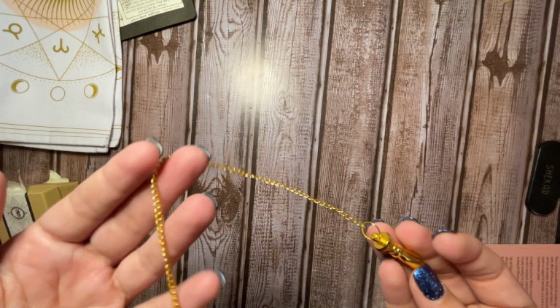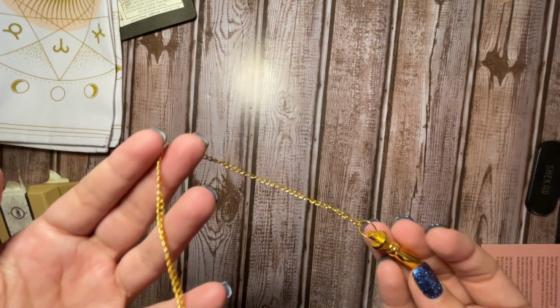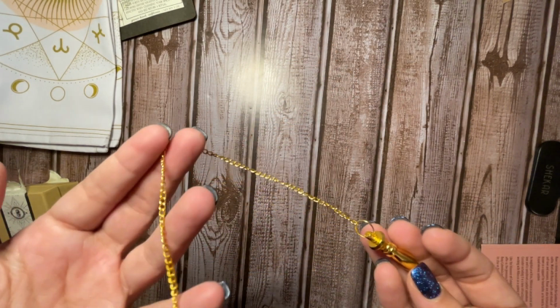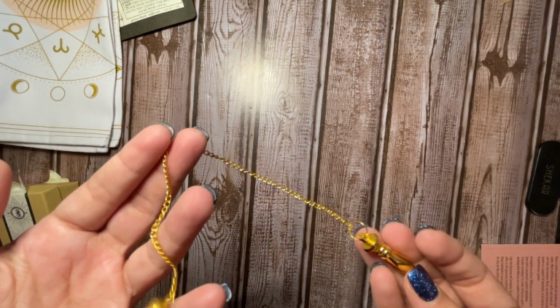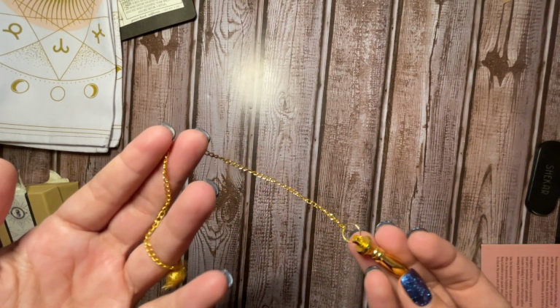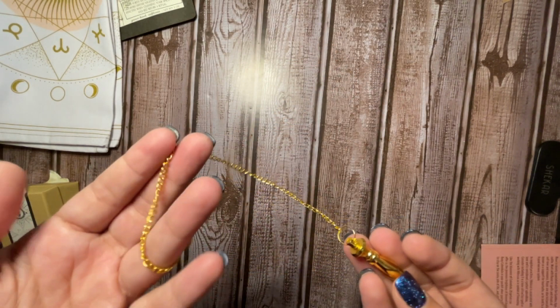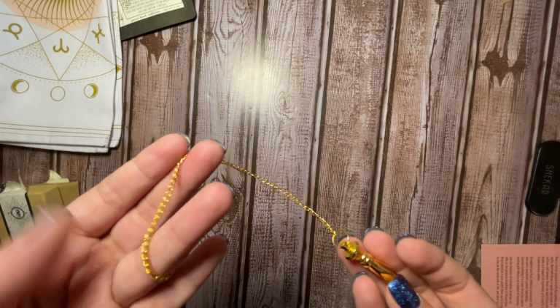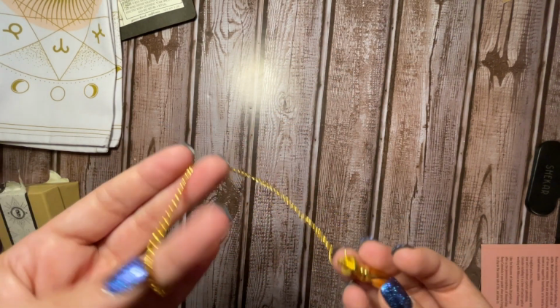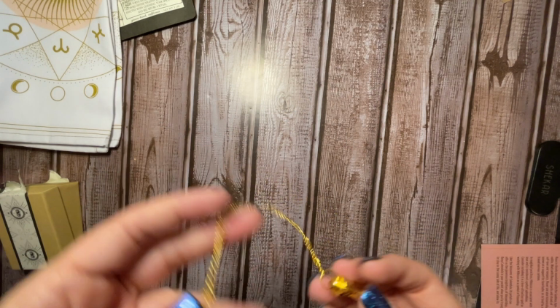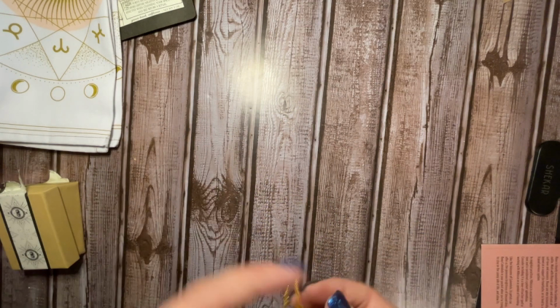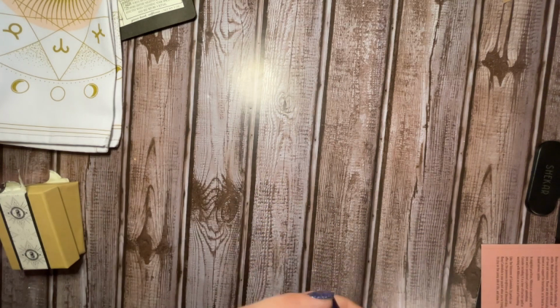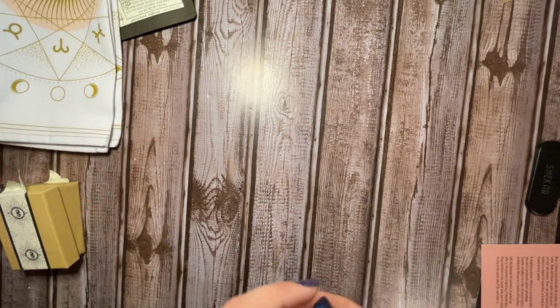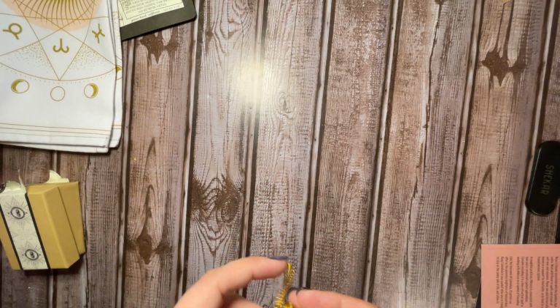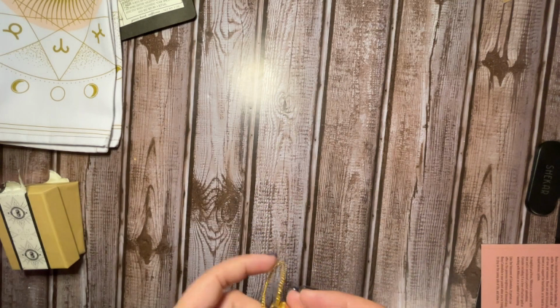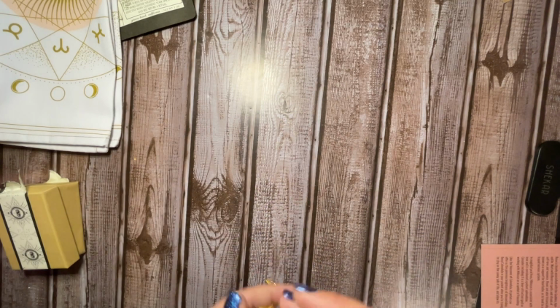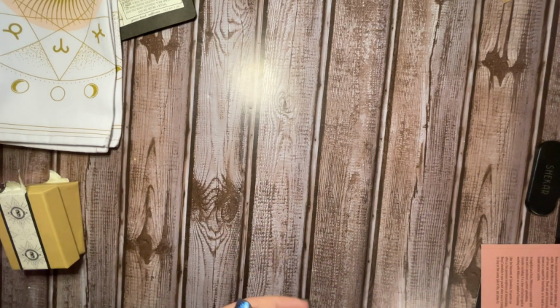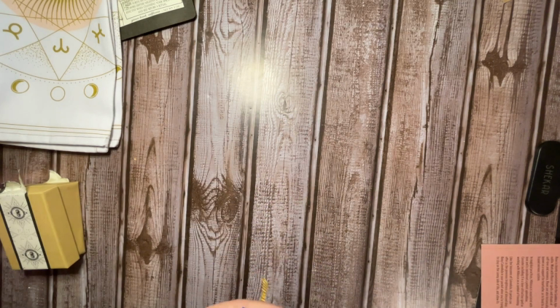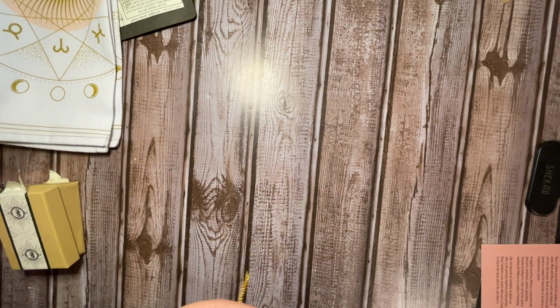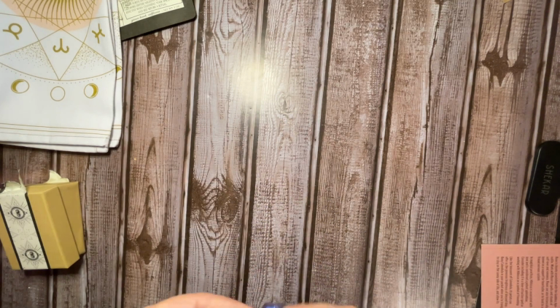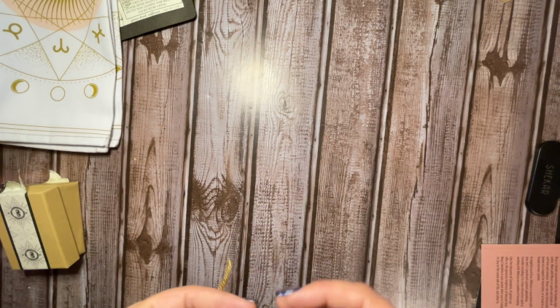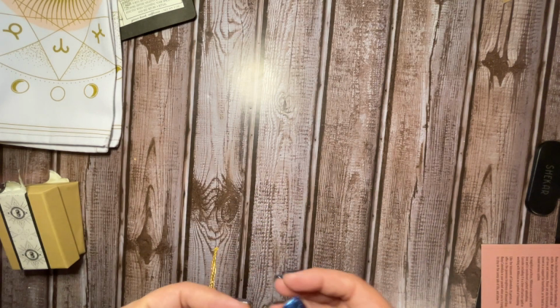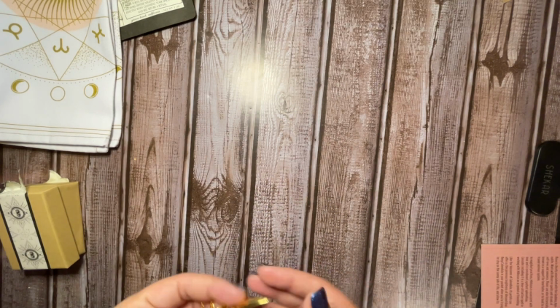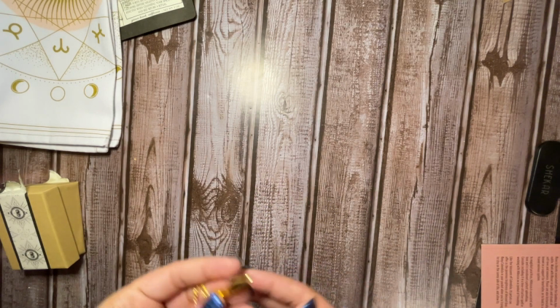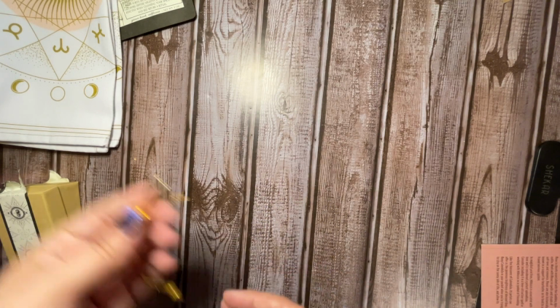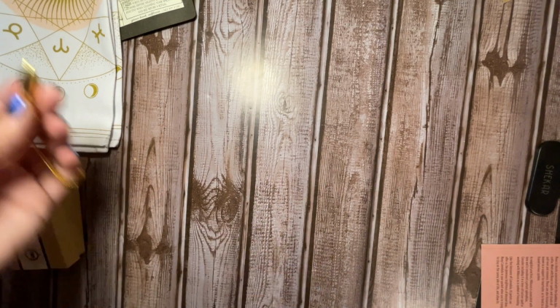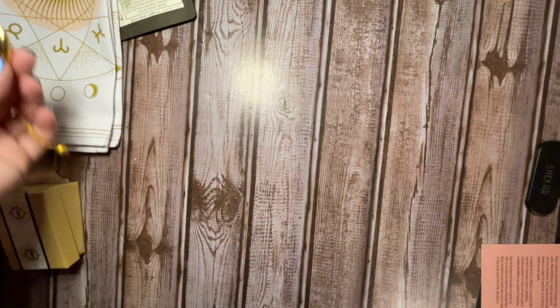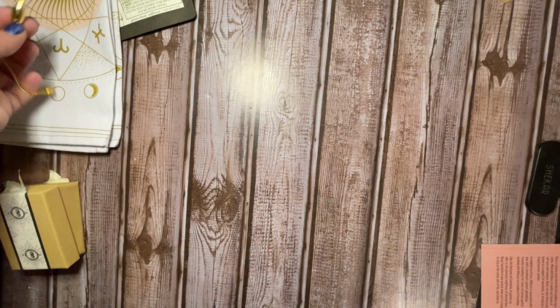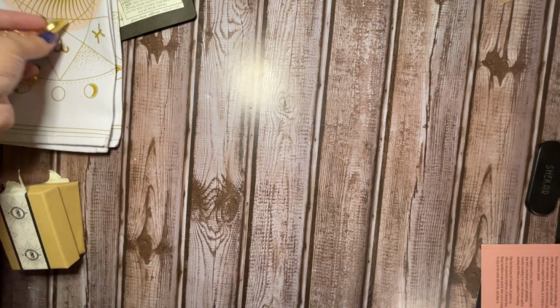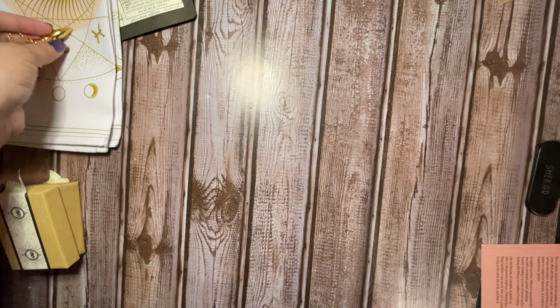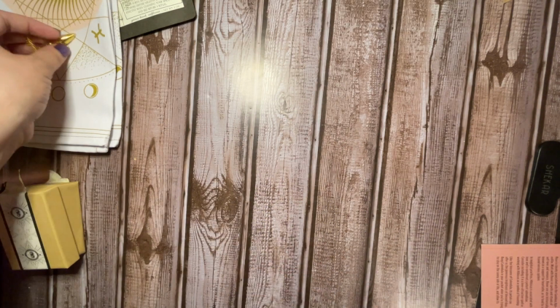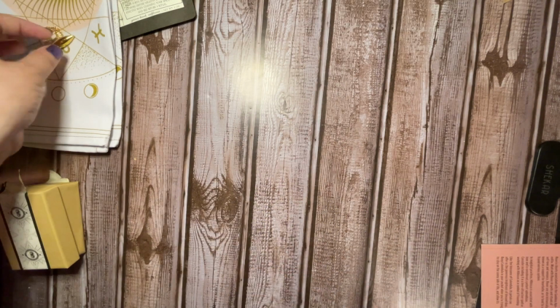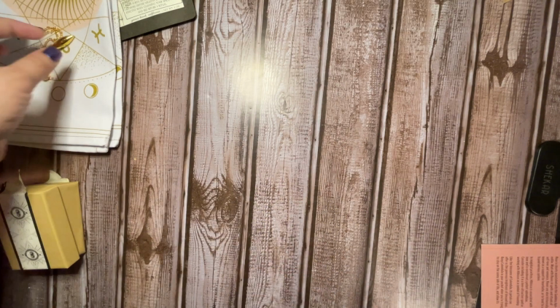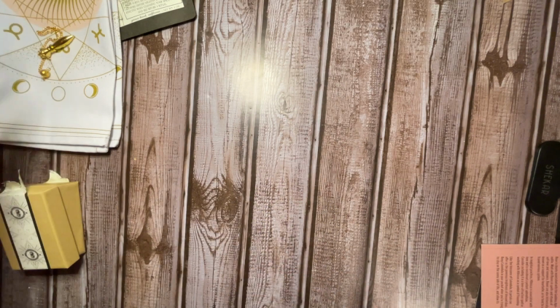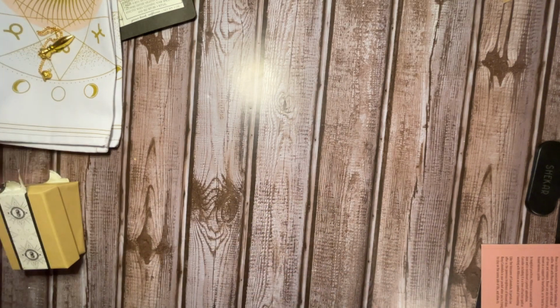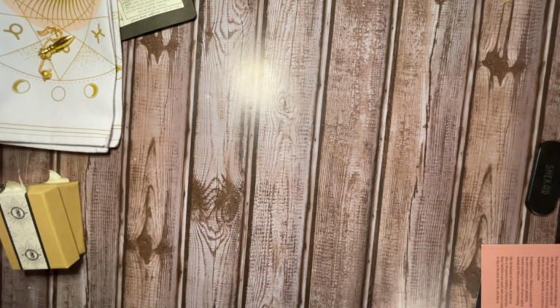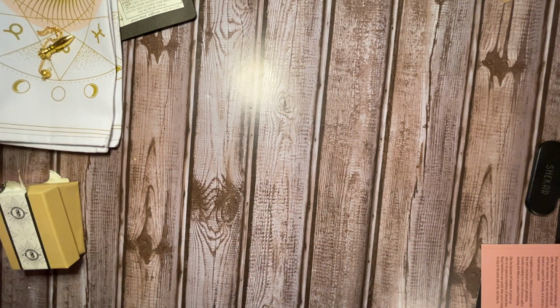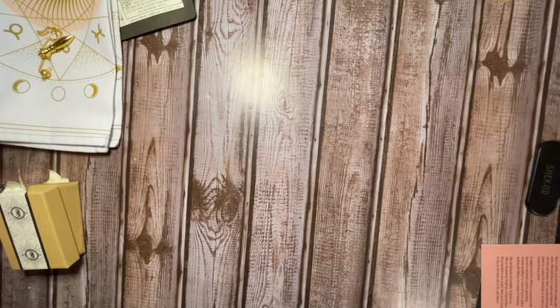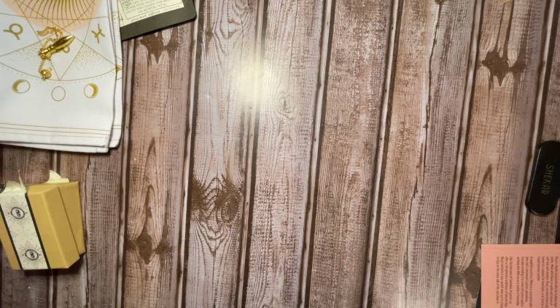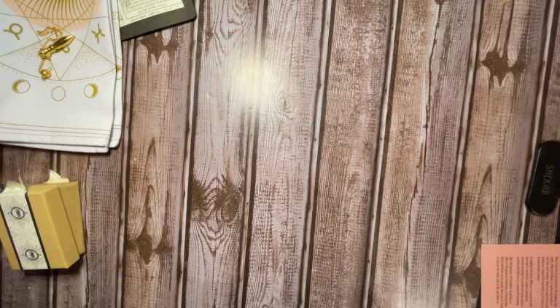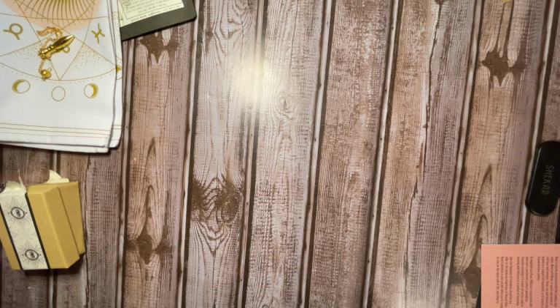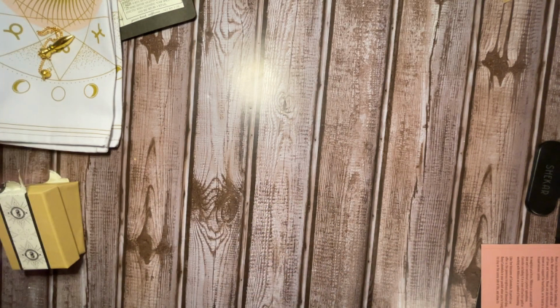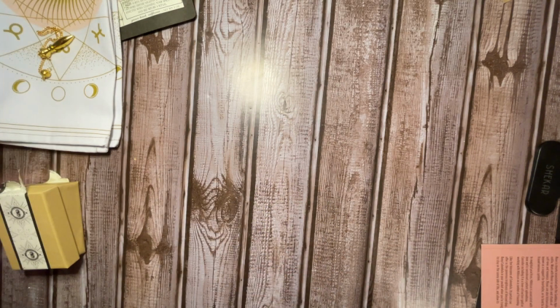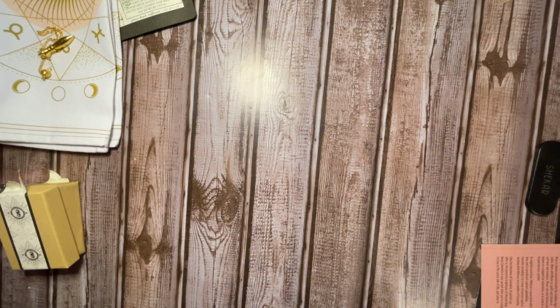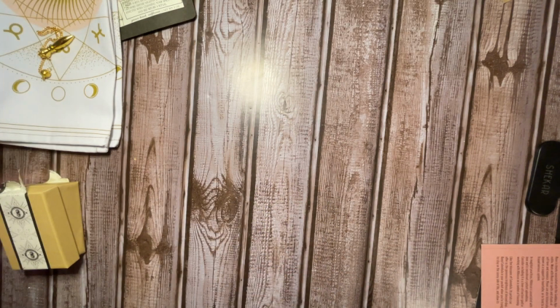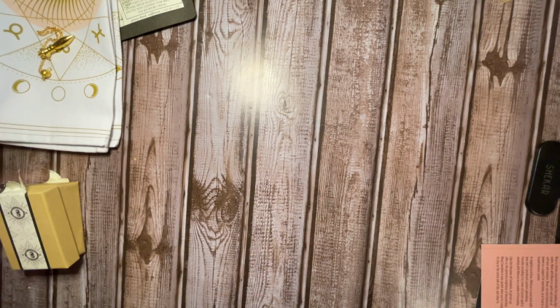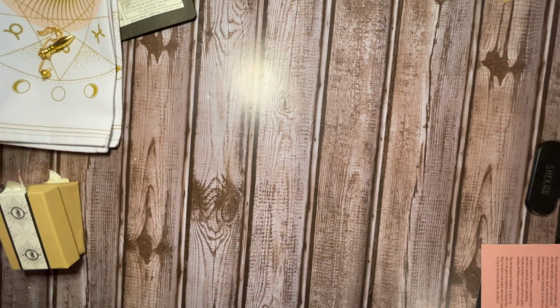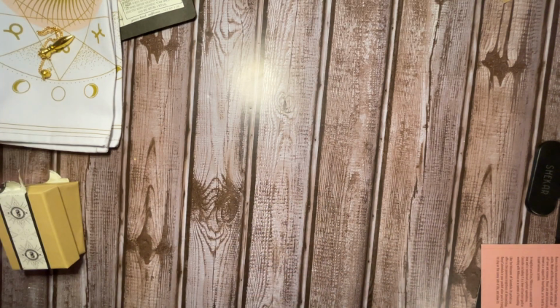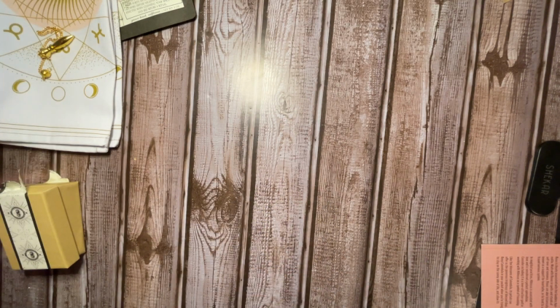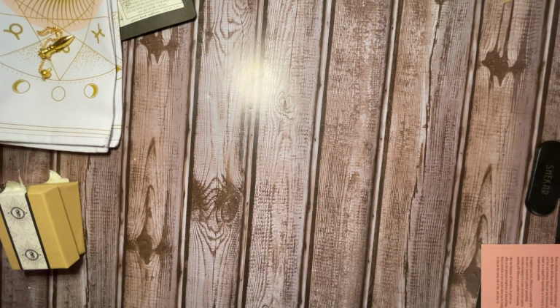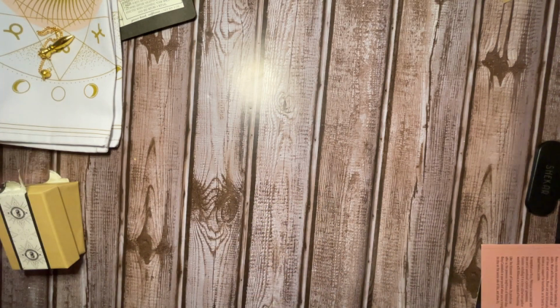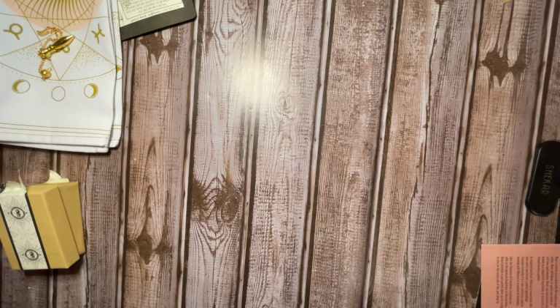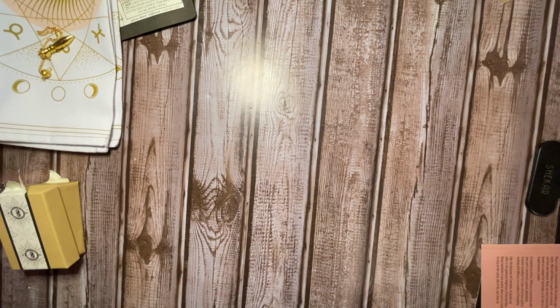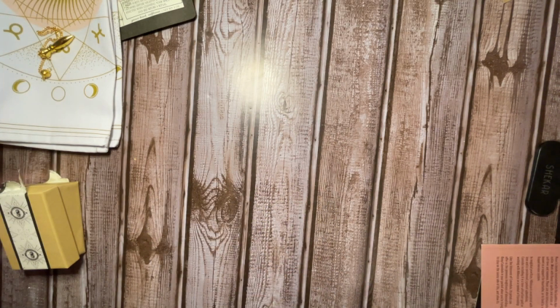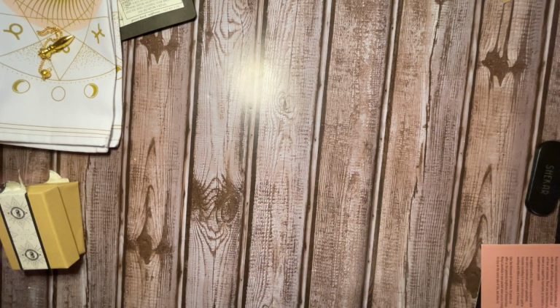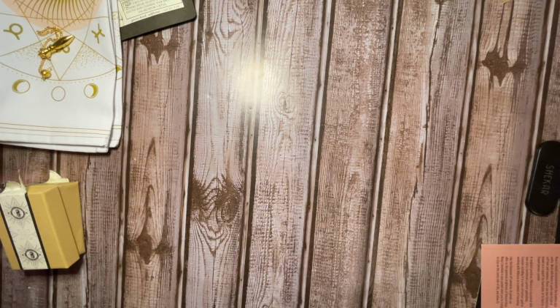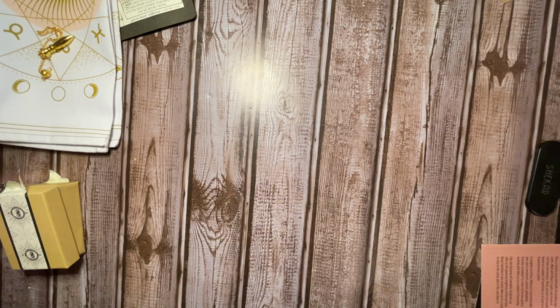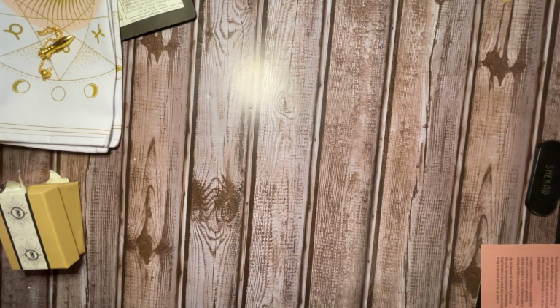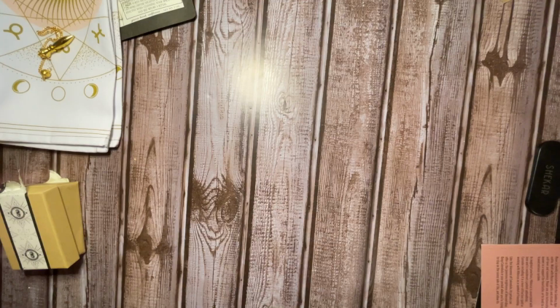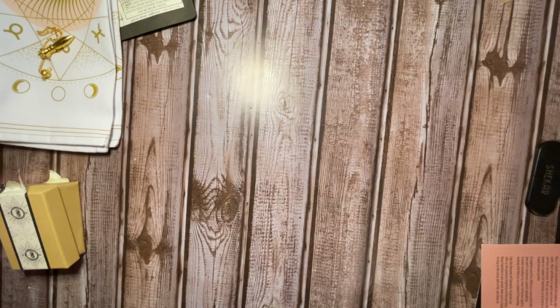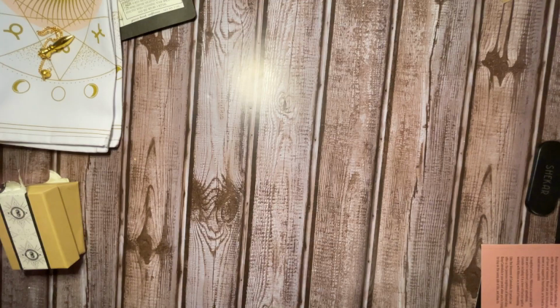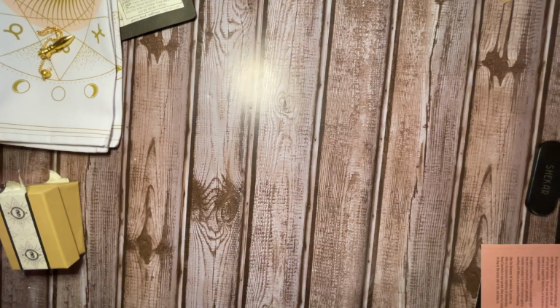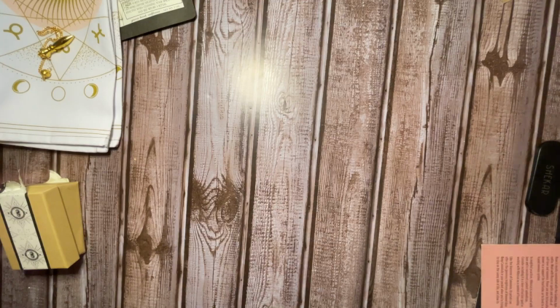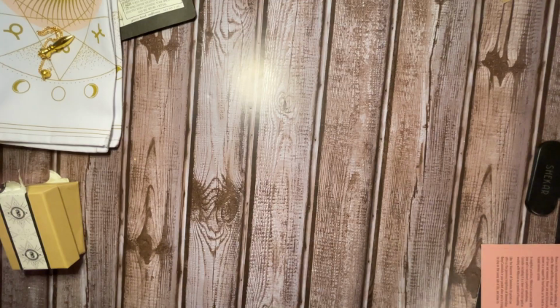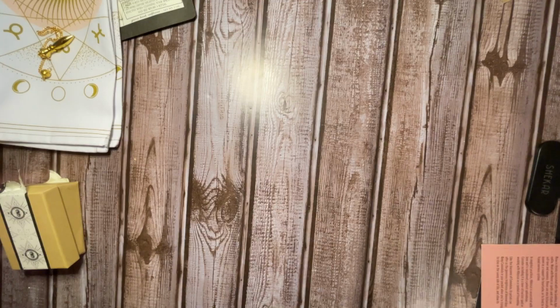Other than that, that looks to be about everything inside this box. And I will talk to you guys again soon. Bye.